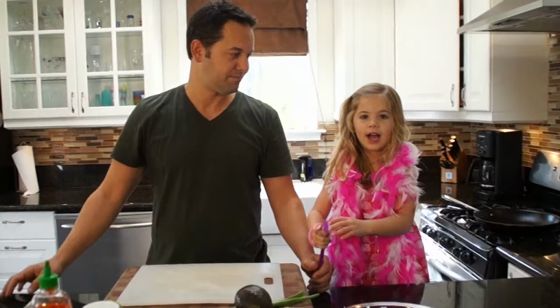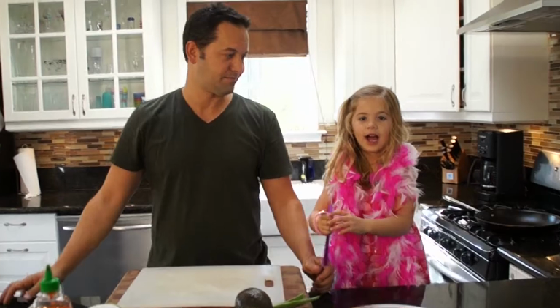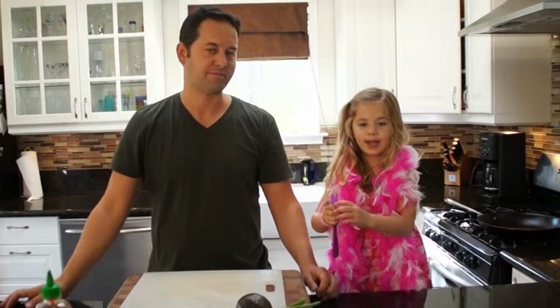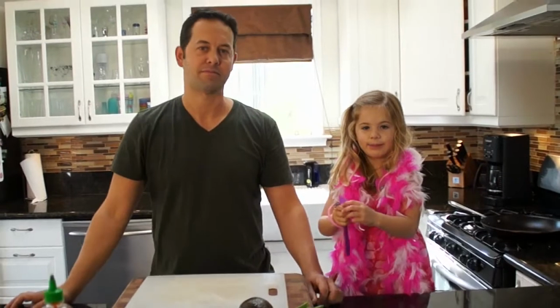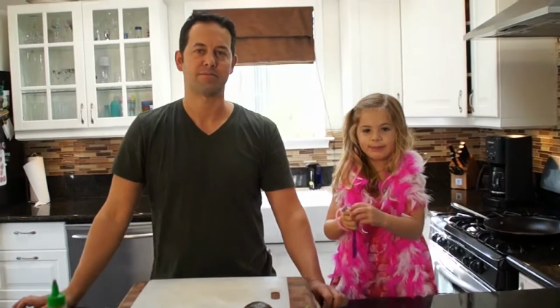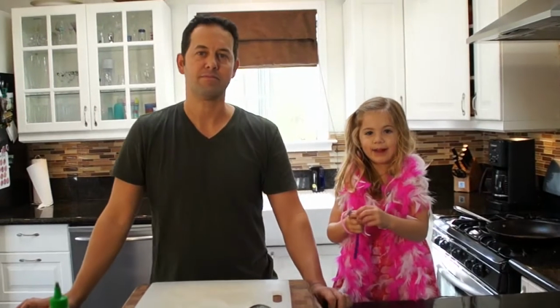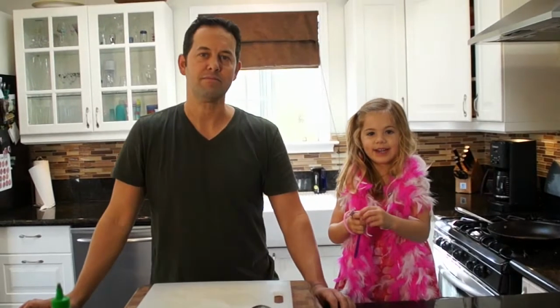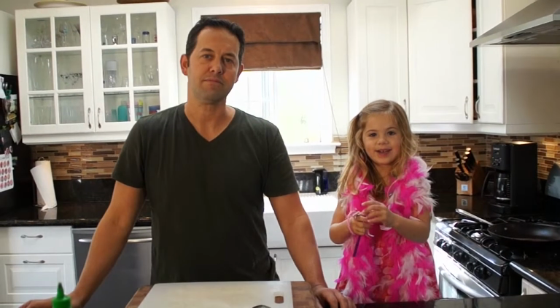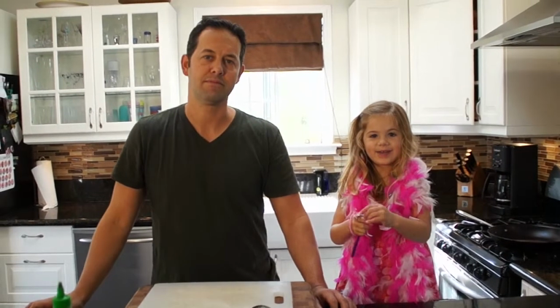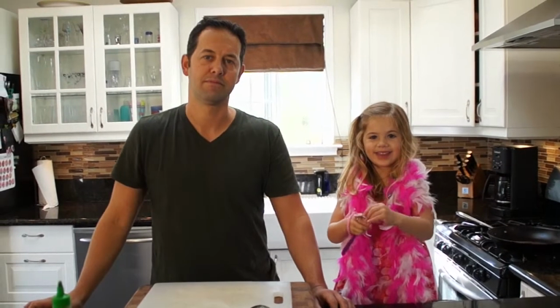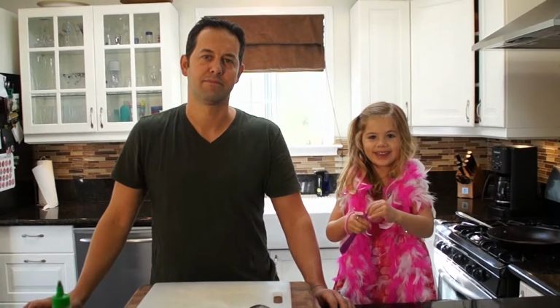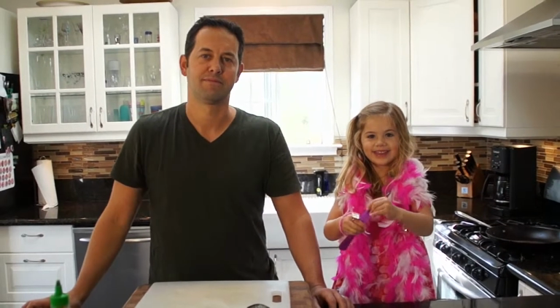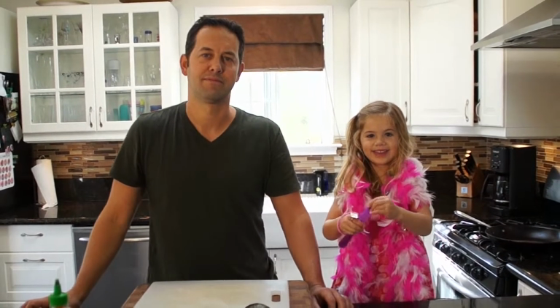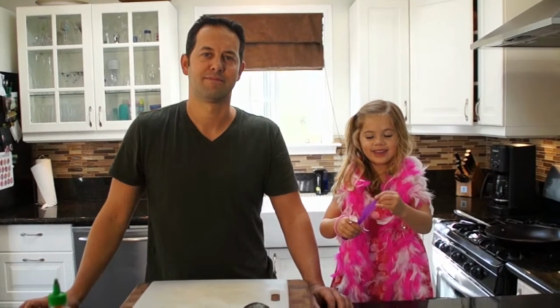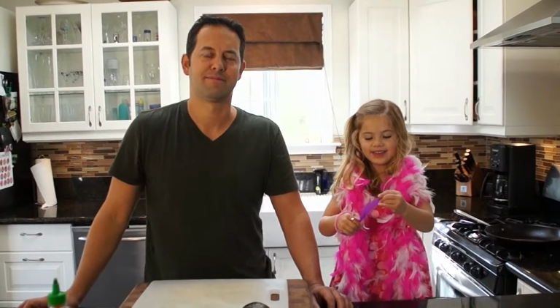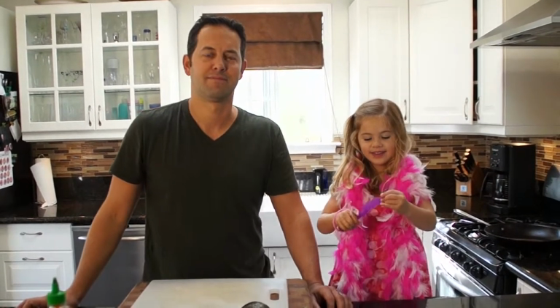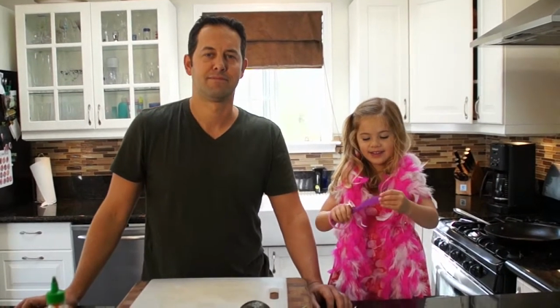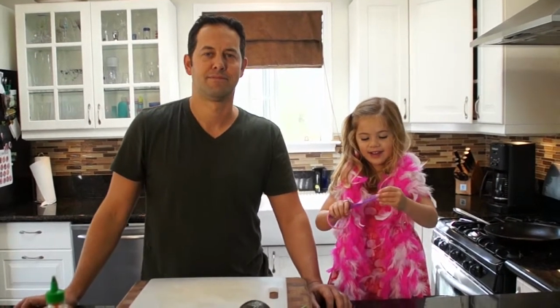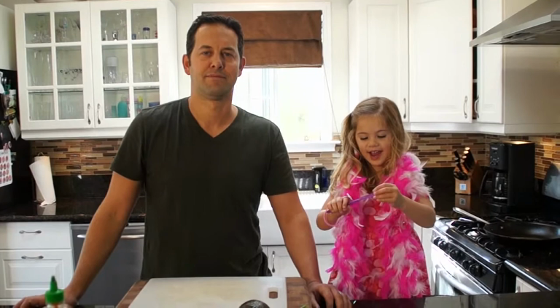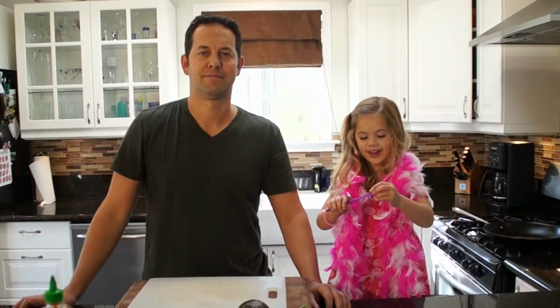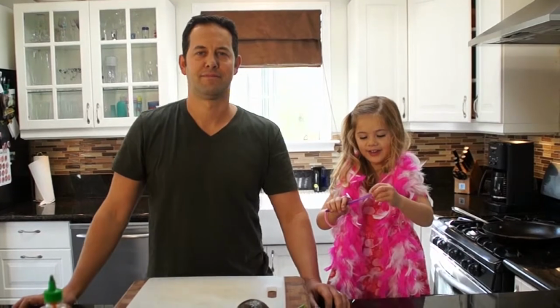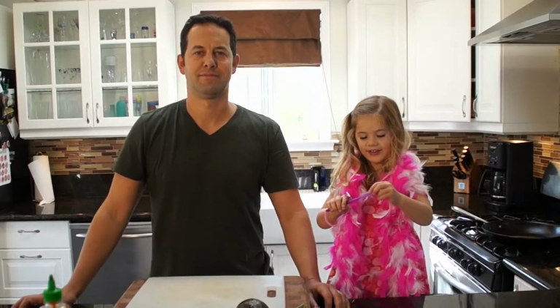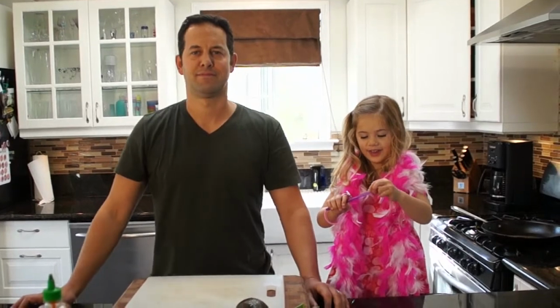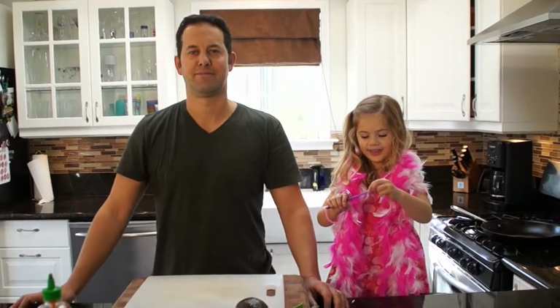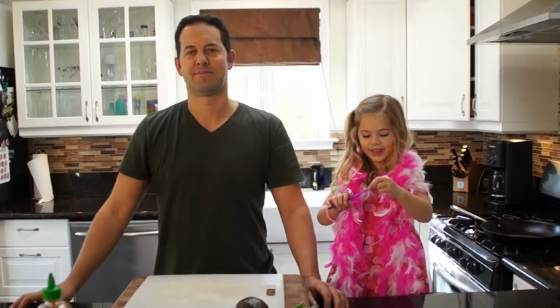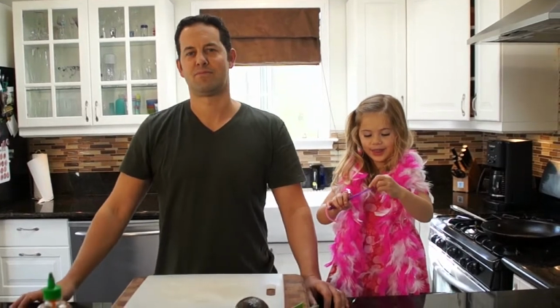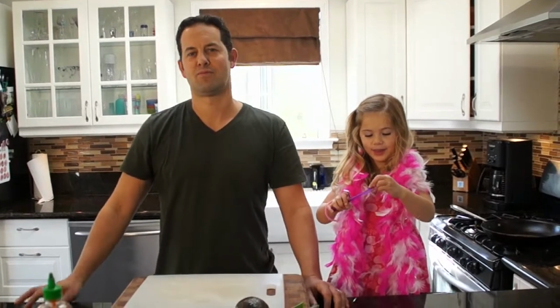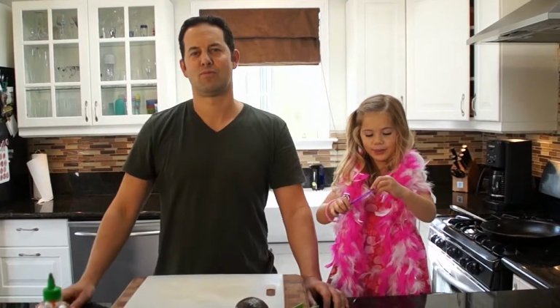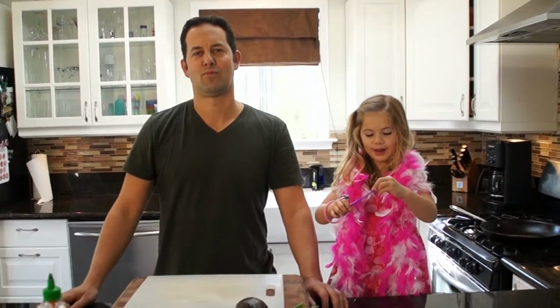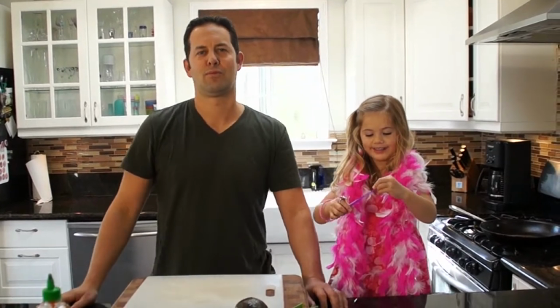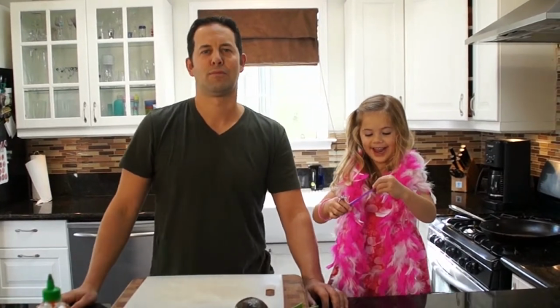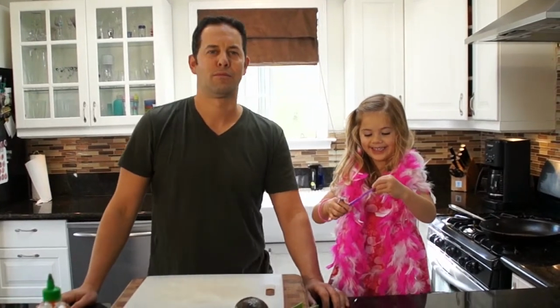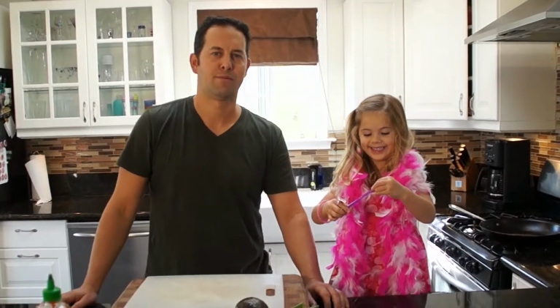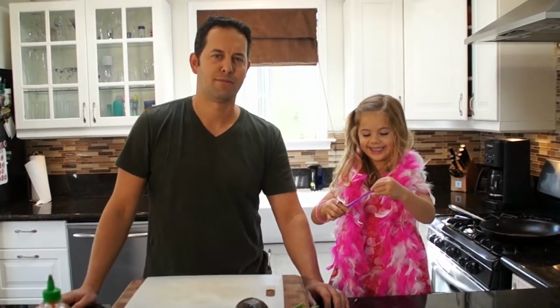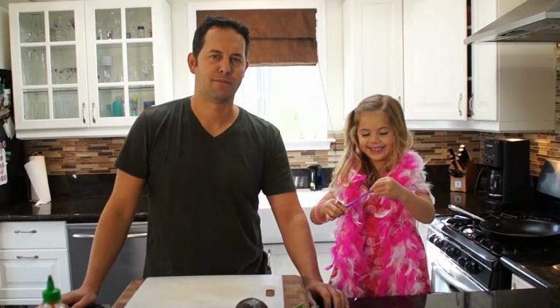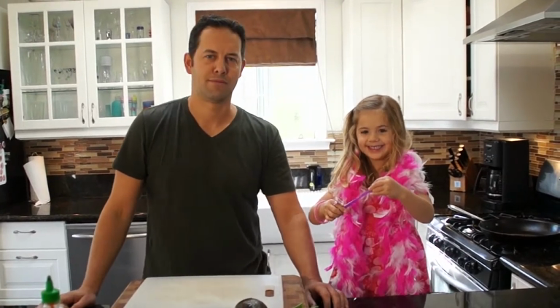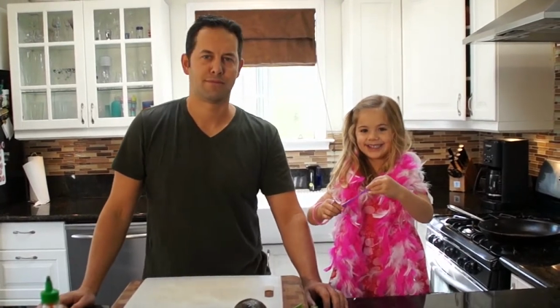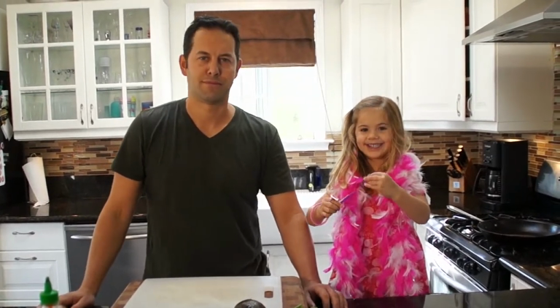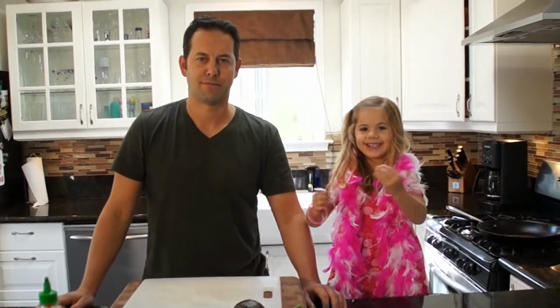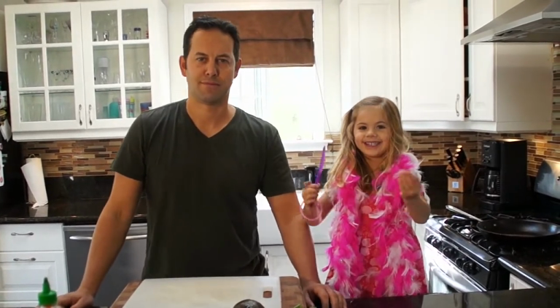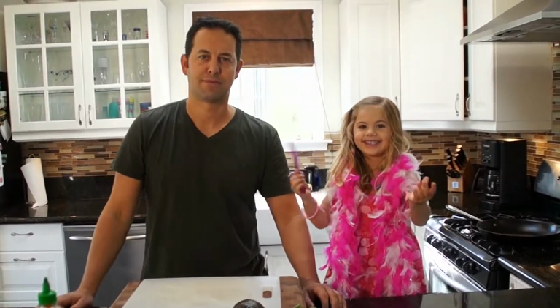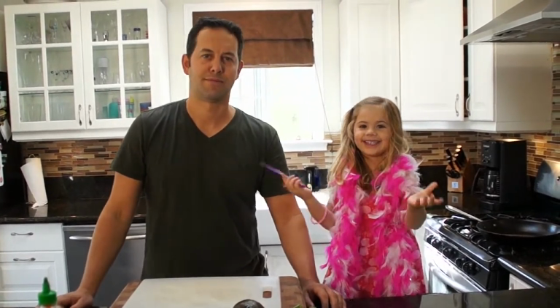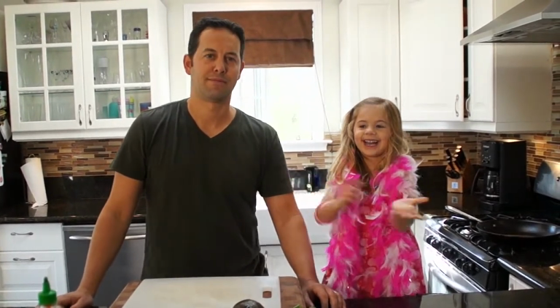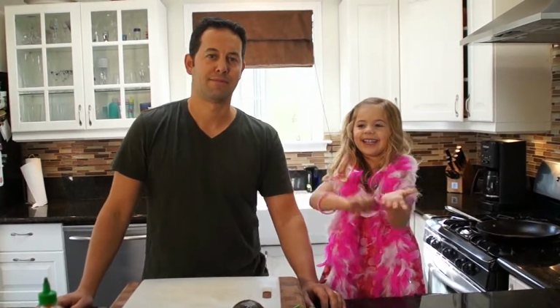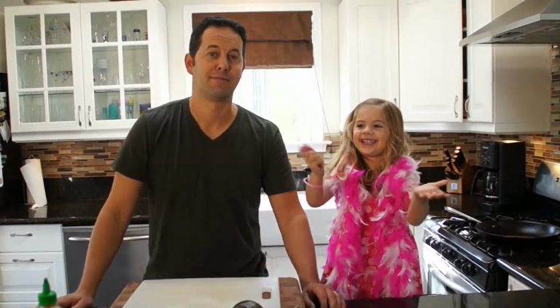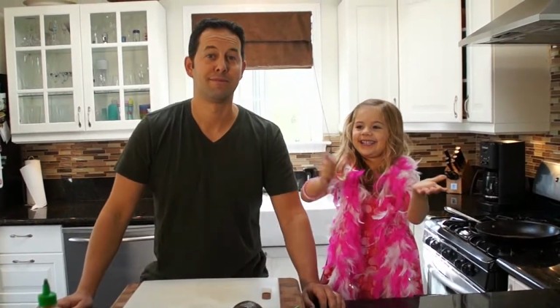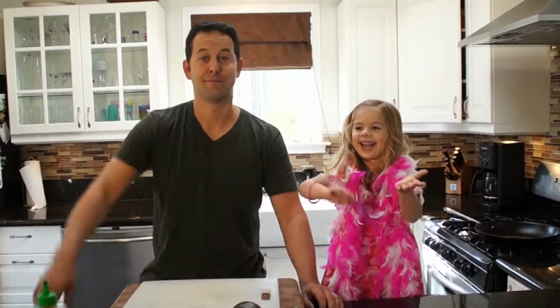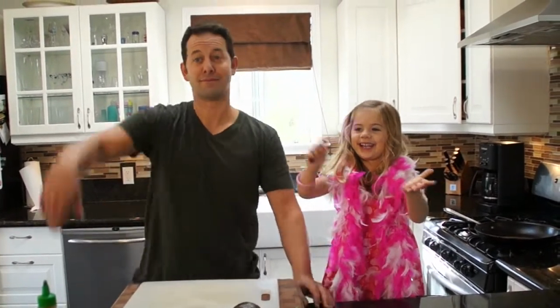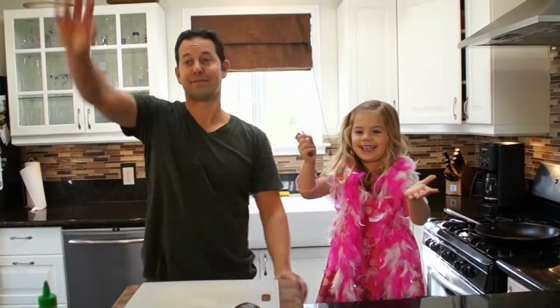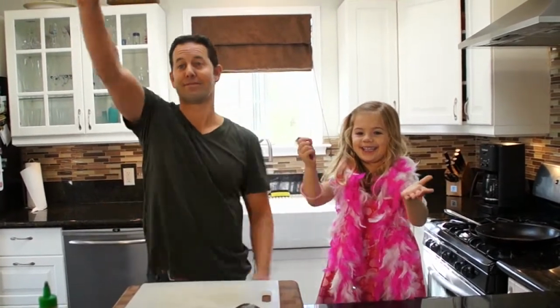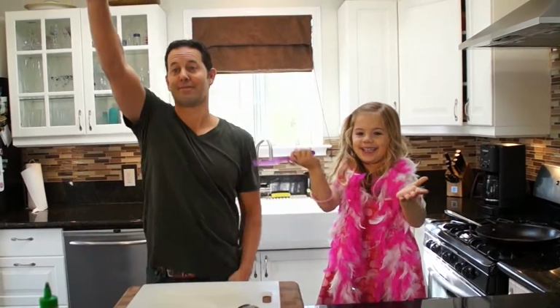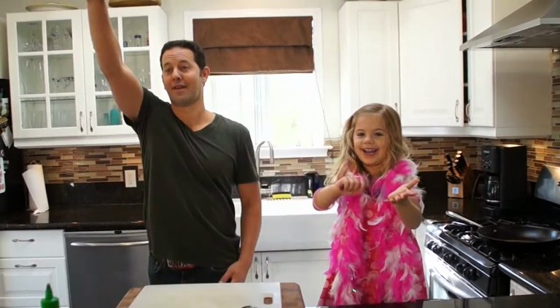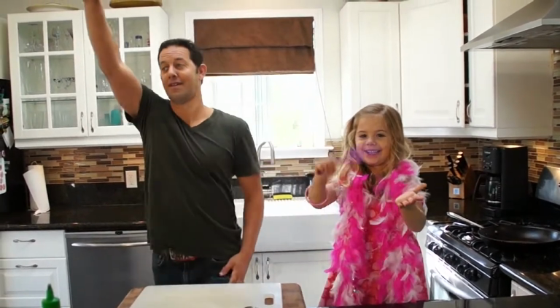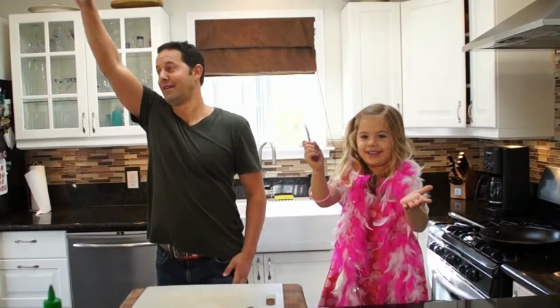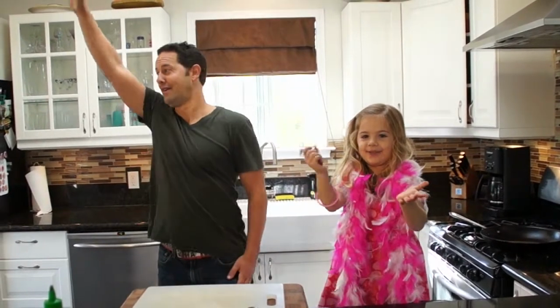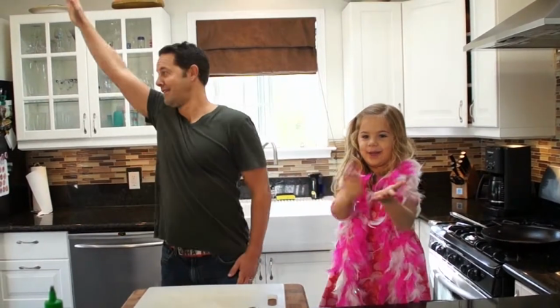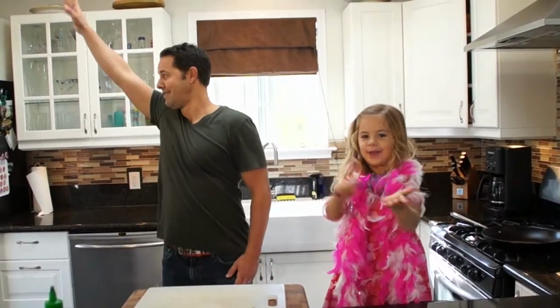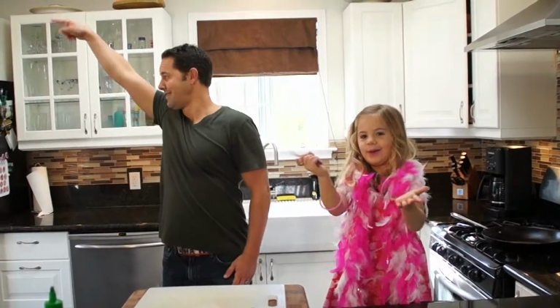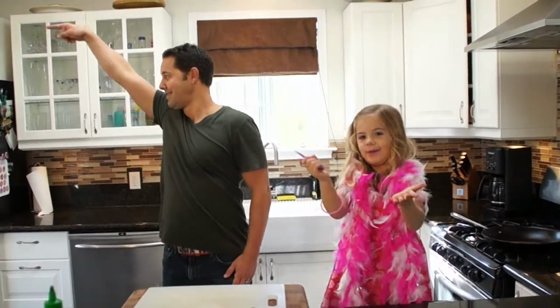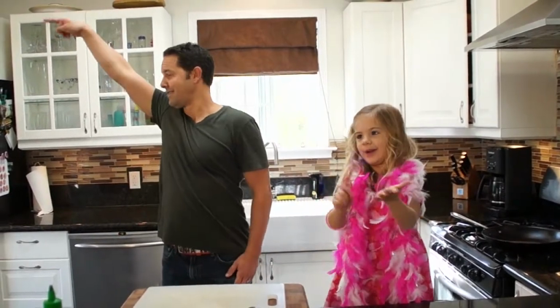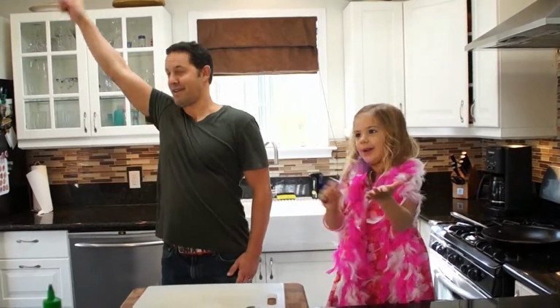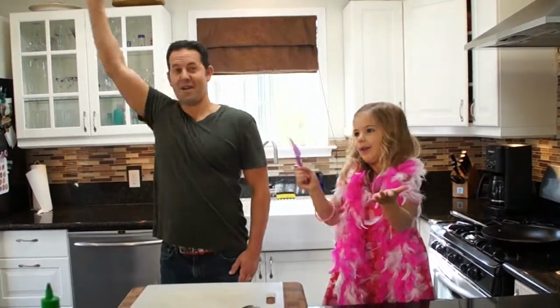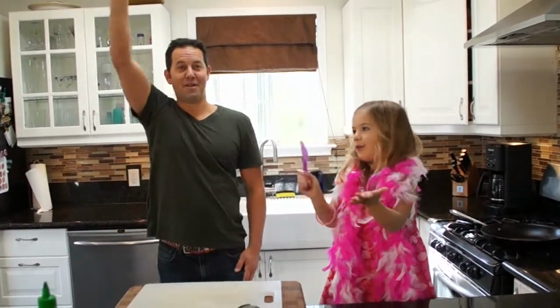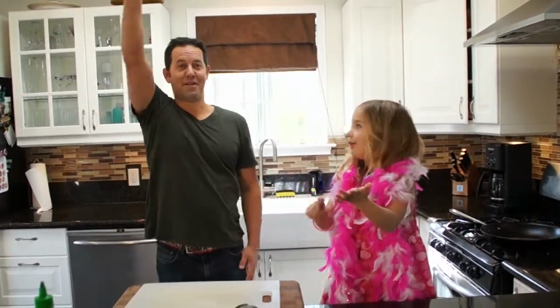Hi, my name is Kyler and this is my daddy. Daddy! Woo, woo, woo!